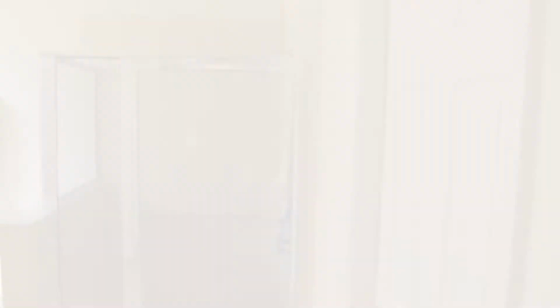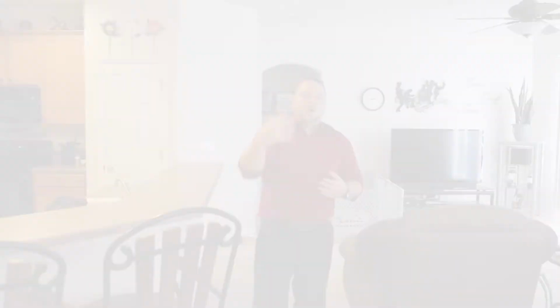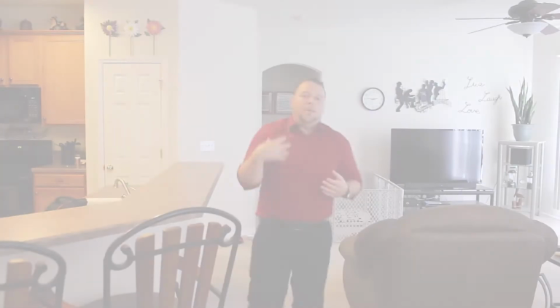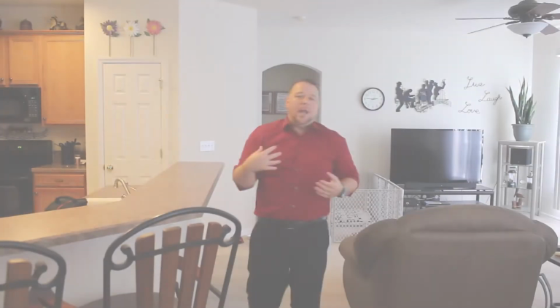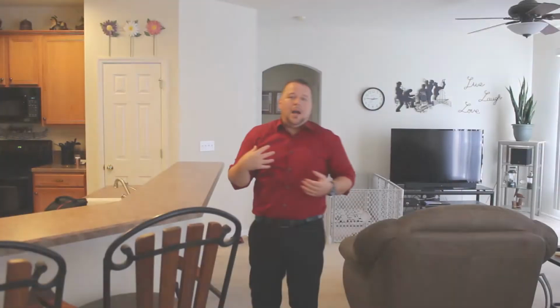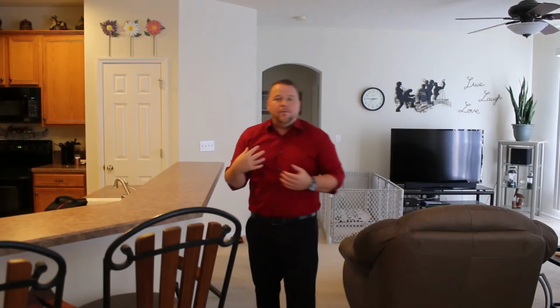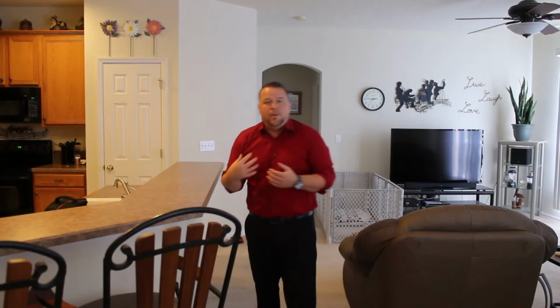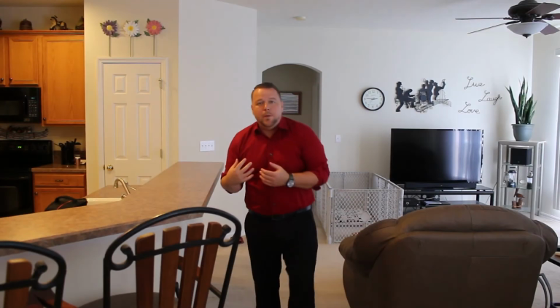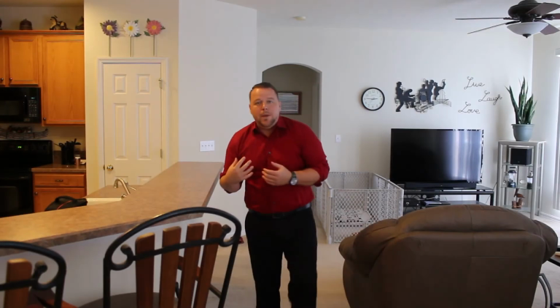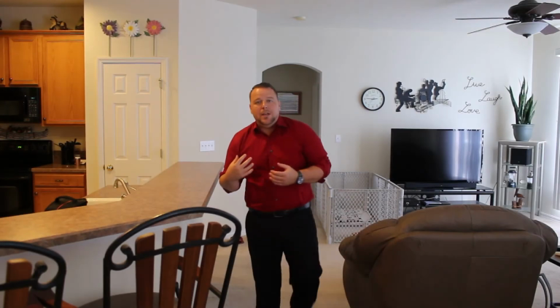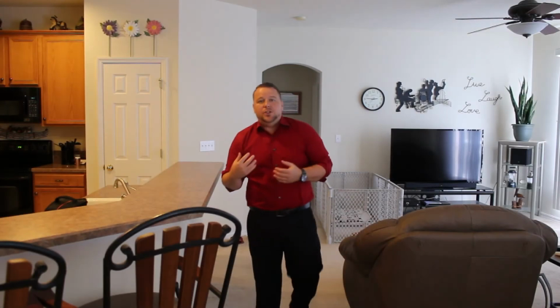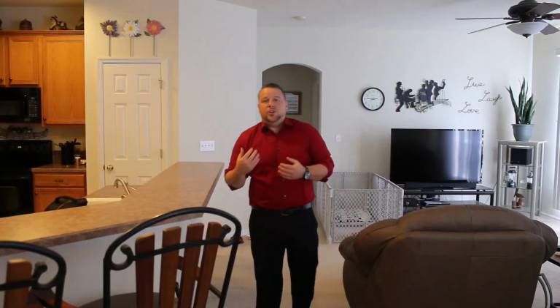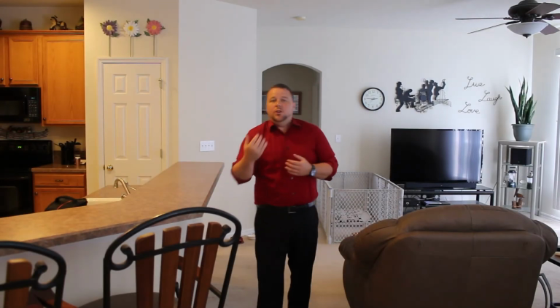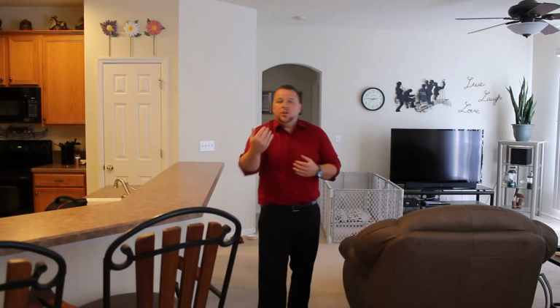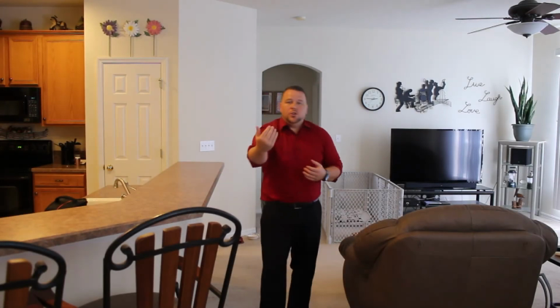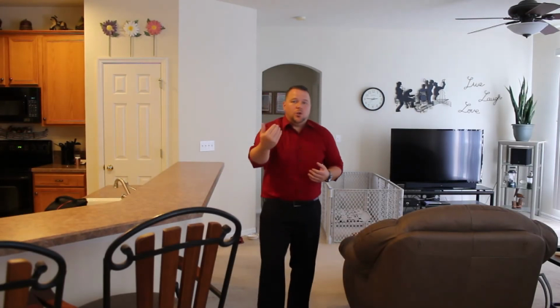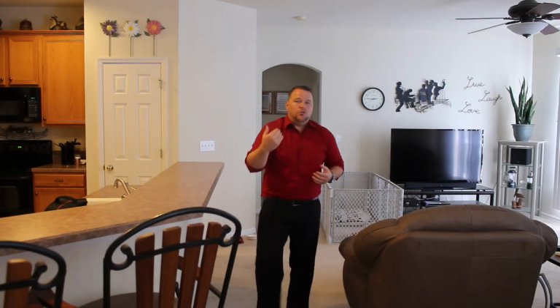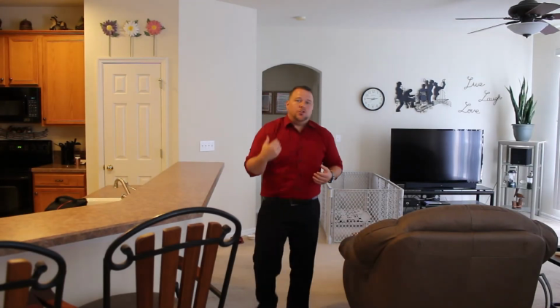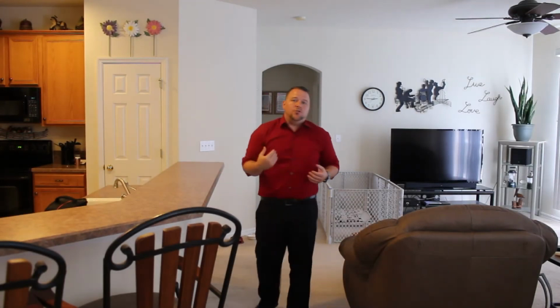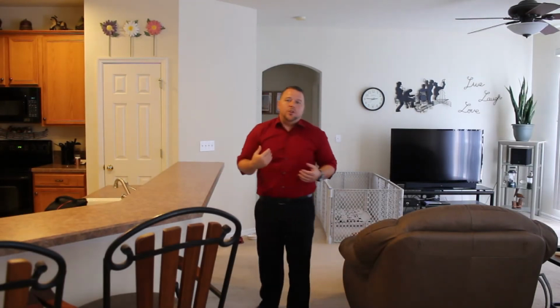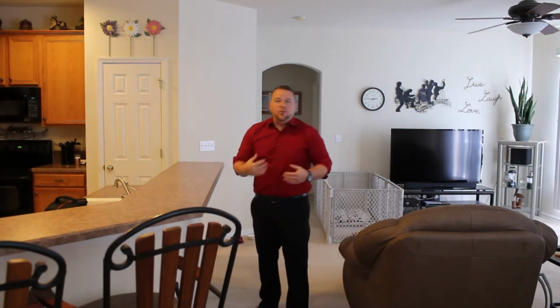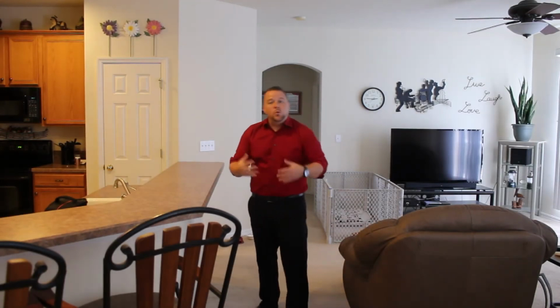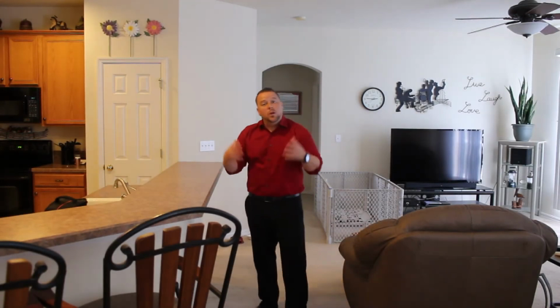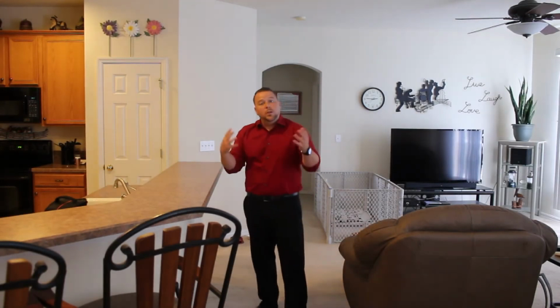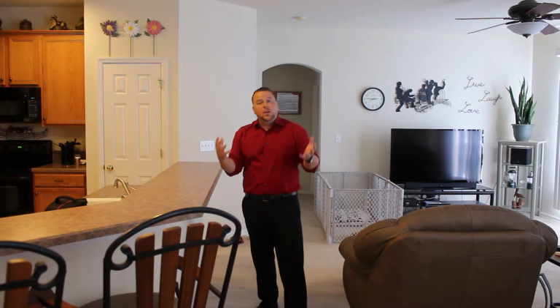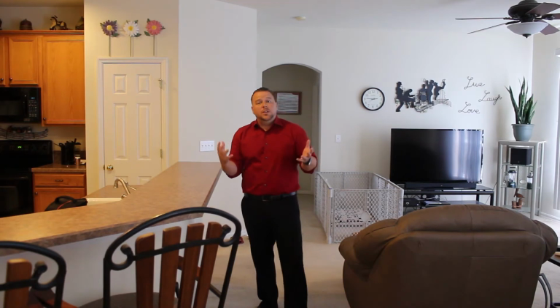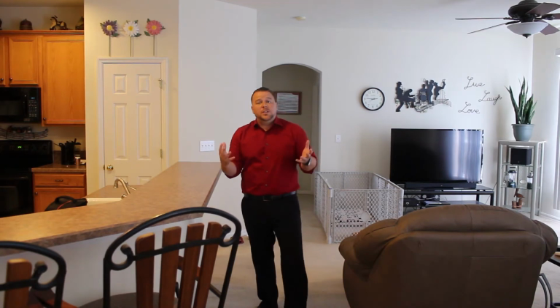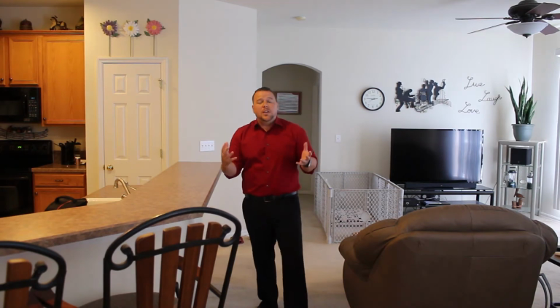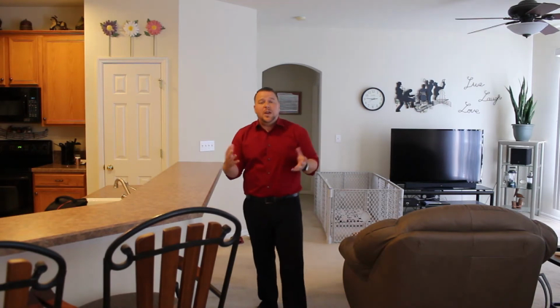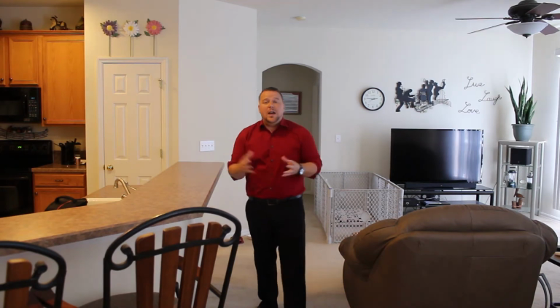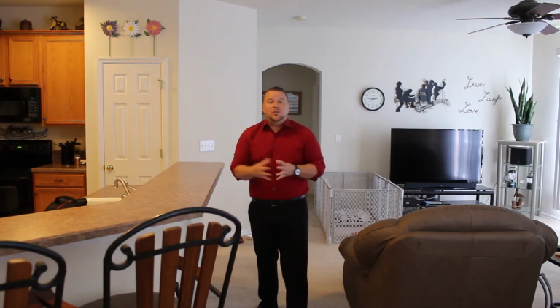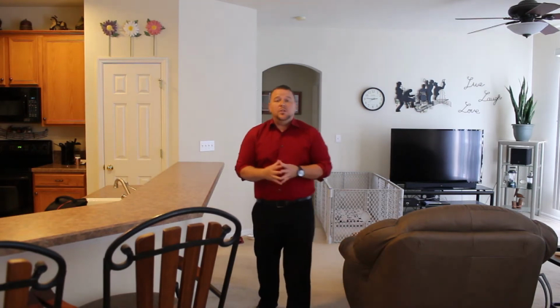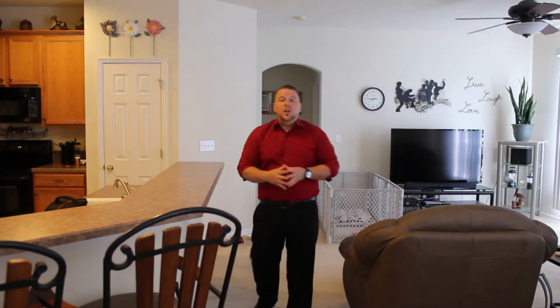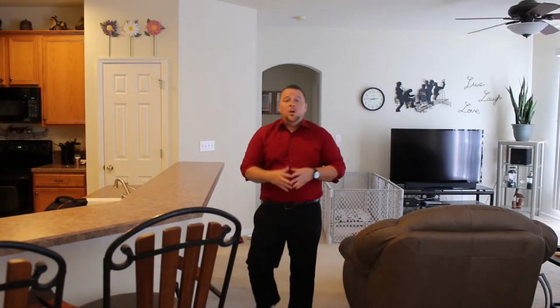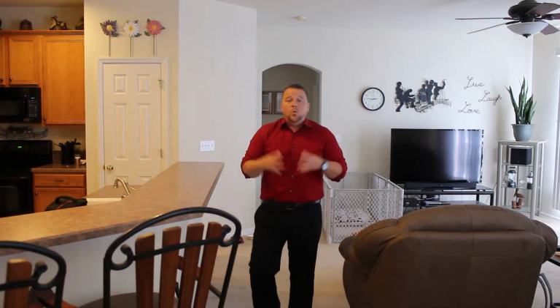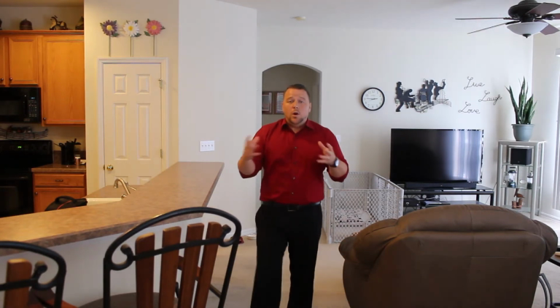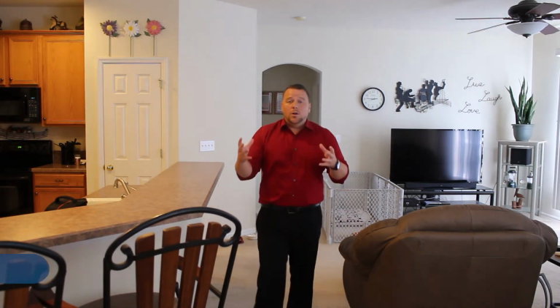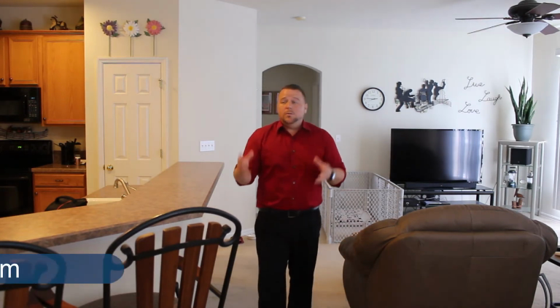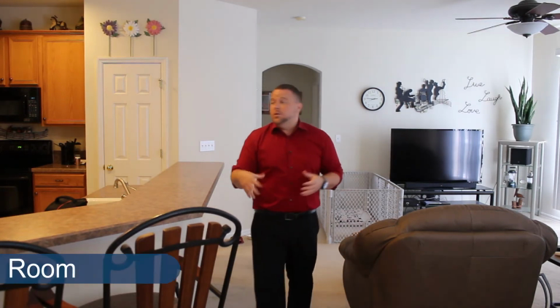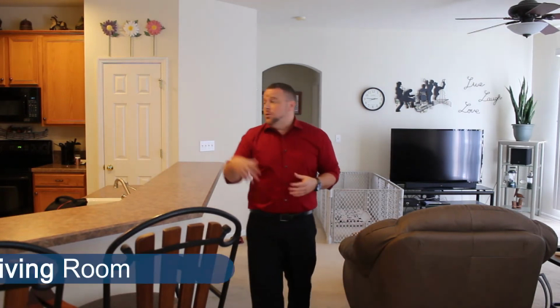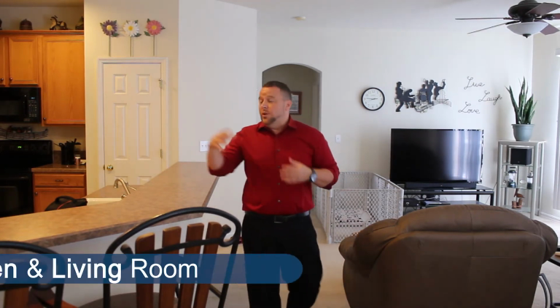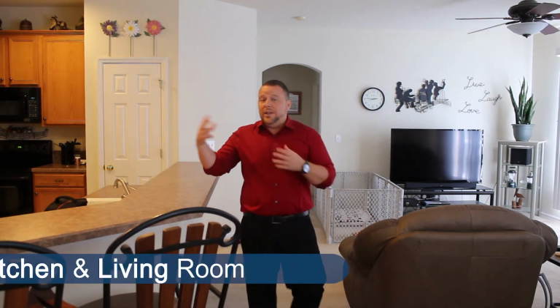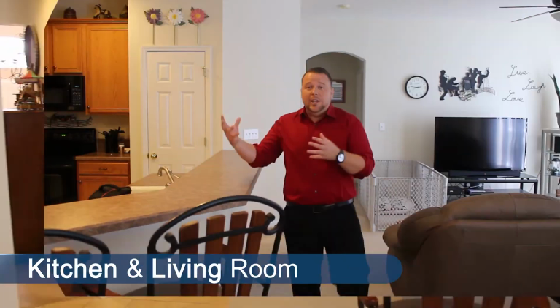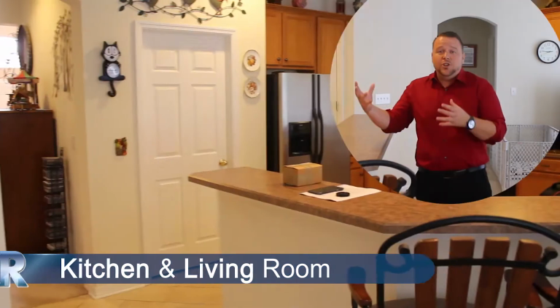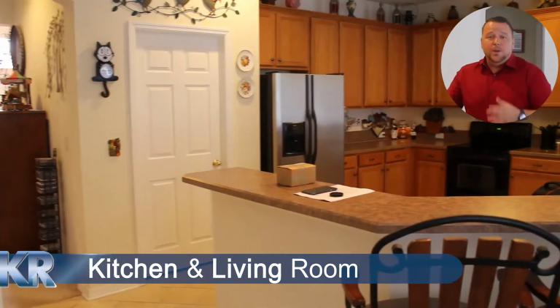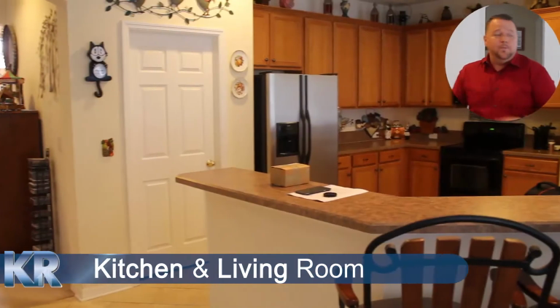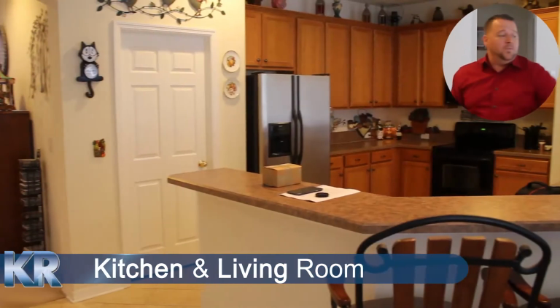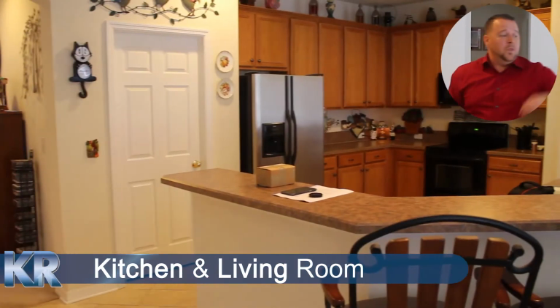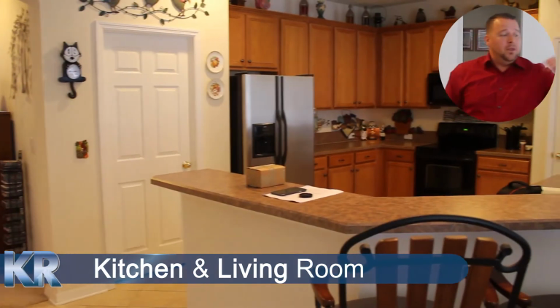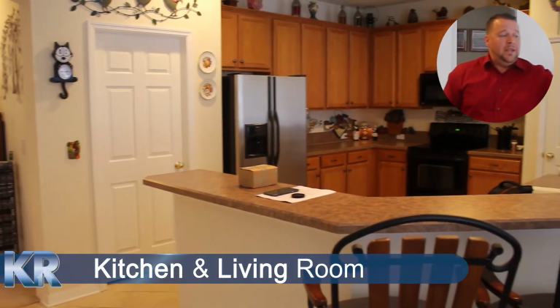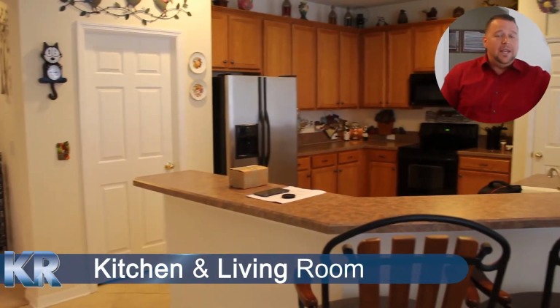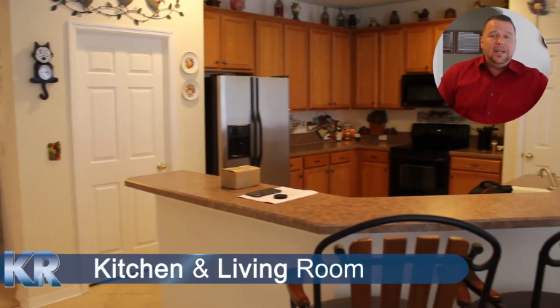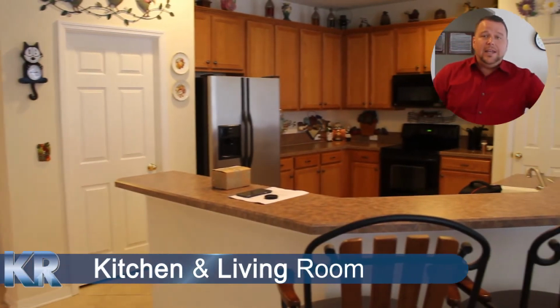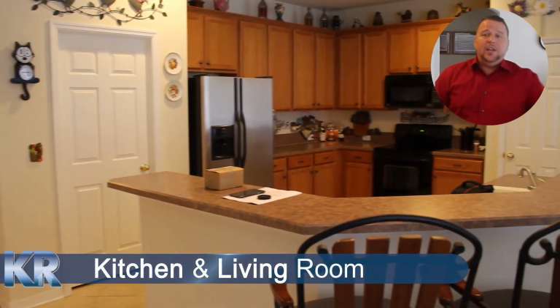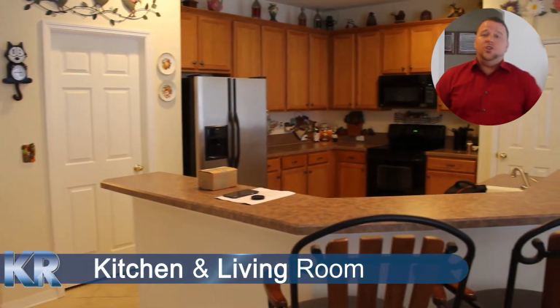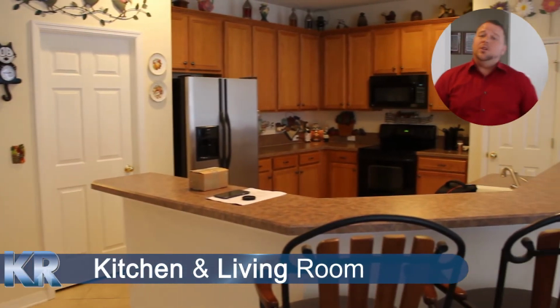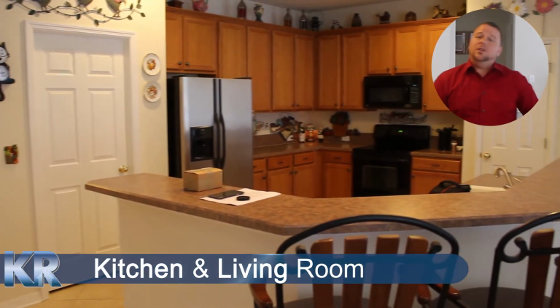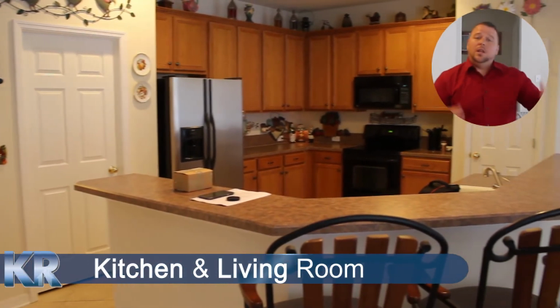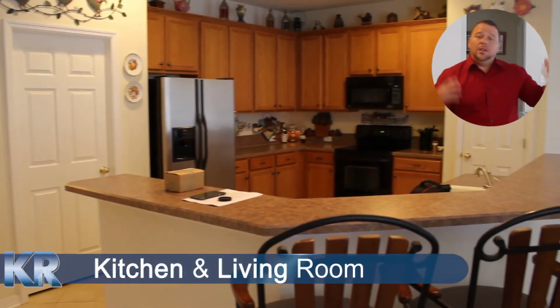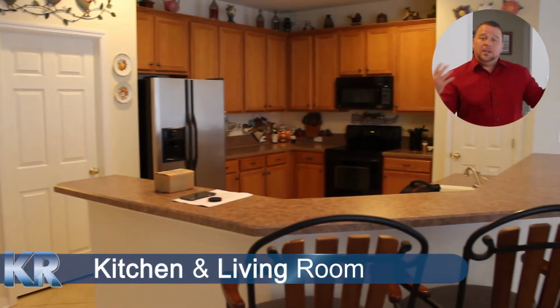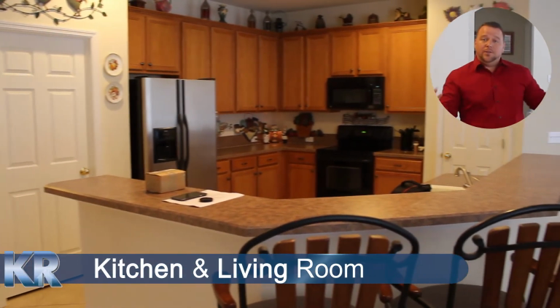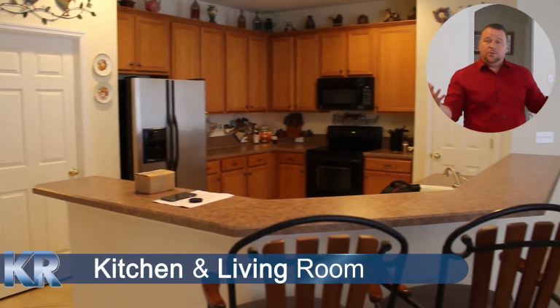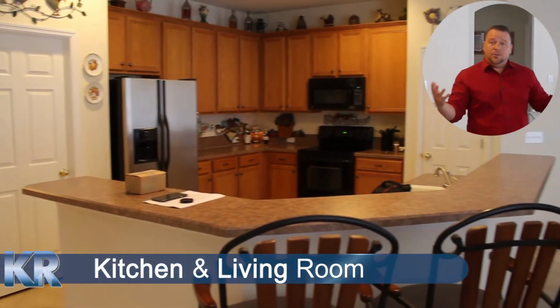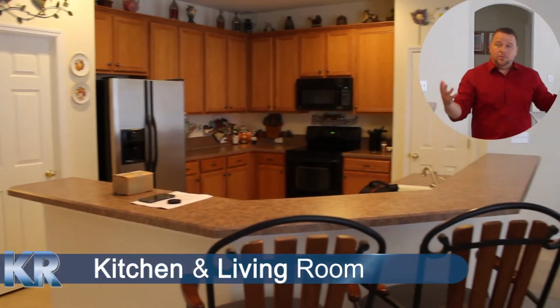Coming out from the master, you just go straight through. We're on the other side of the house. Welcome to the kitchen, the eating kitchen, and the living room.